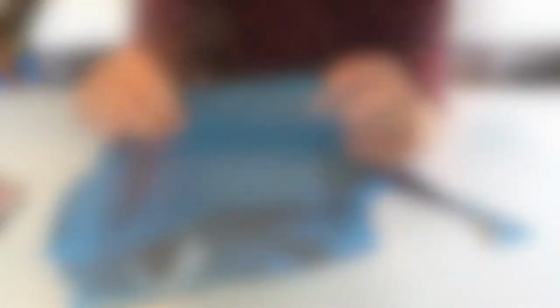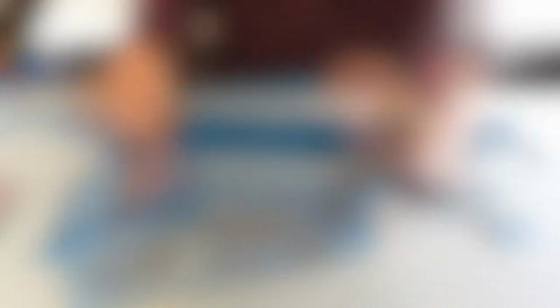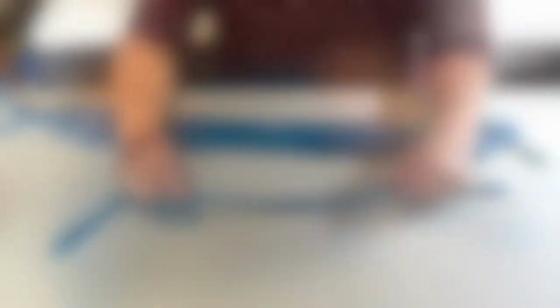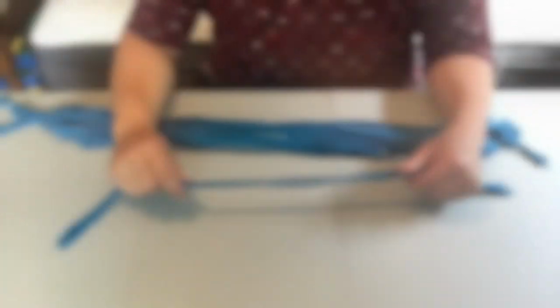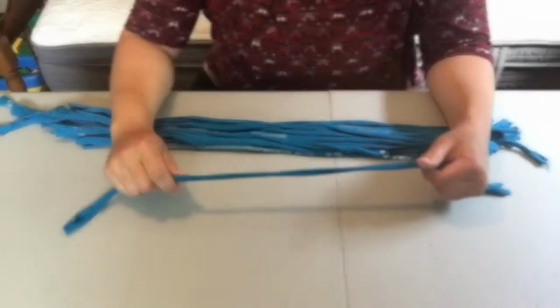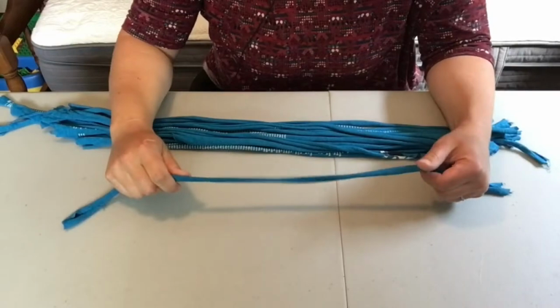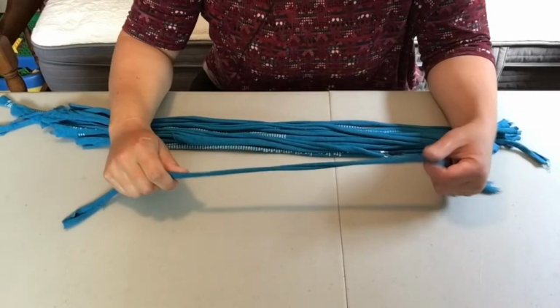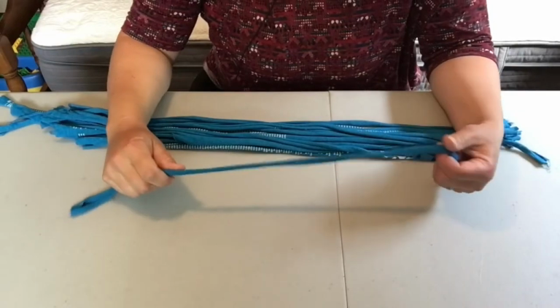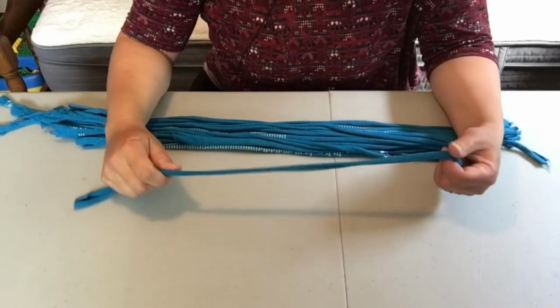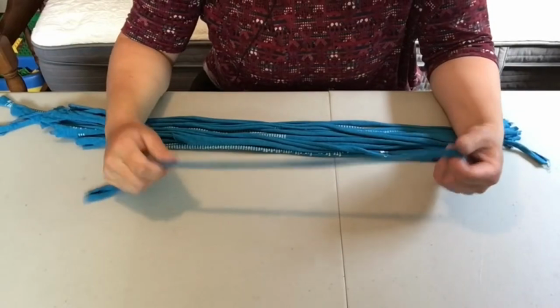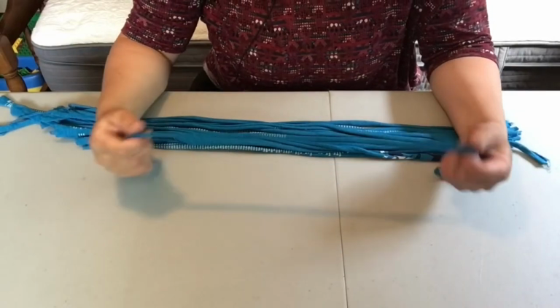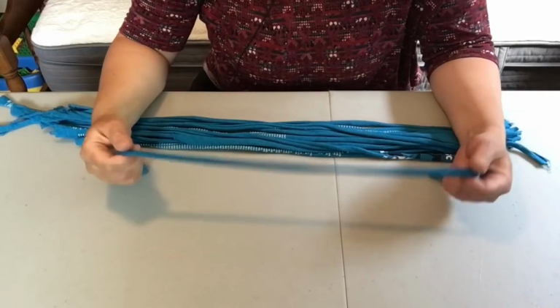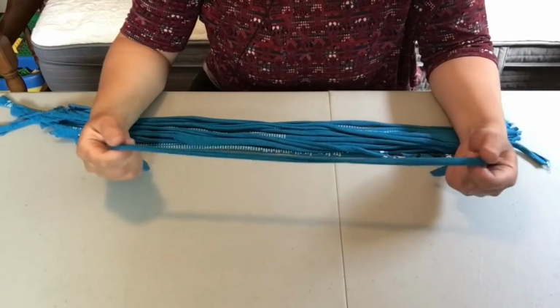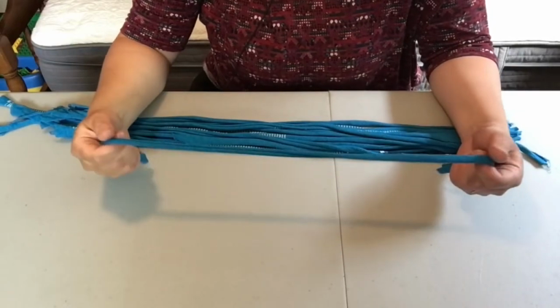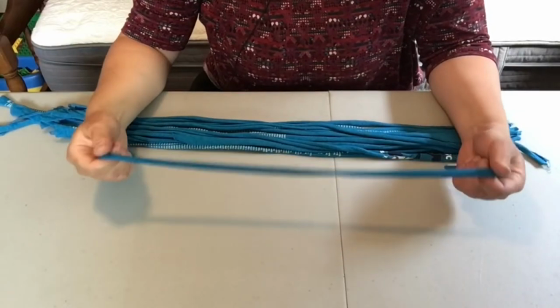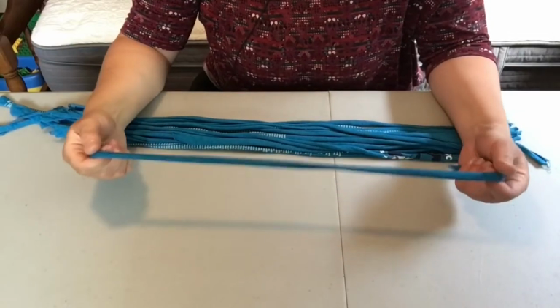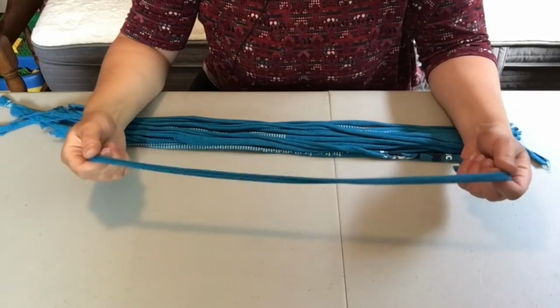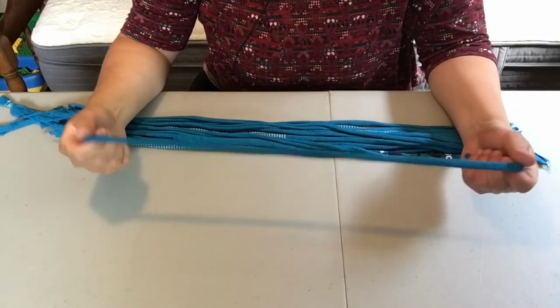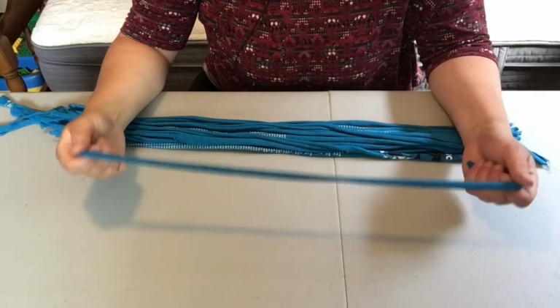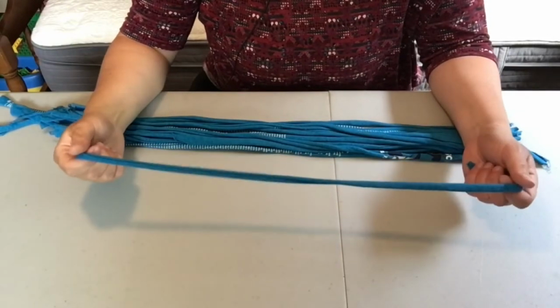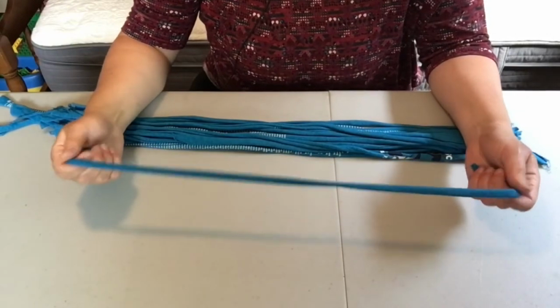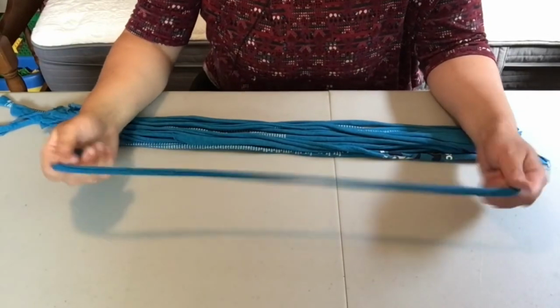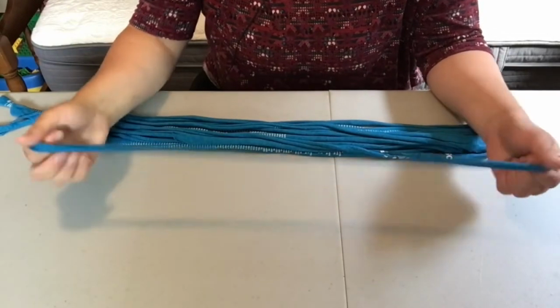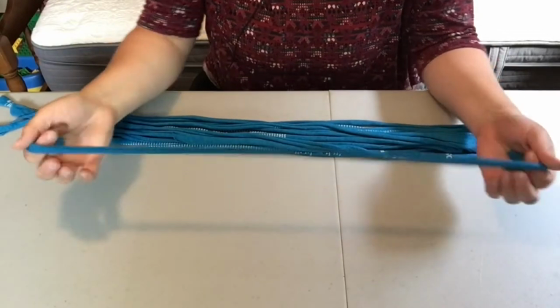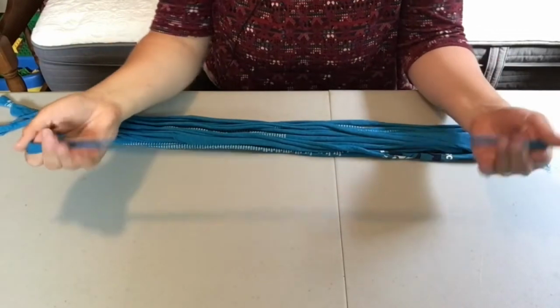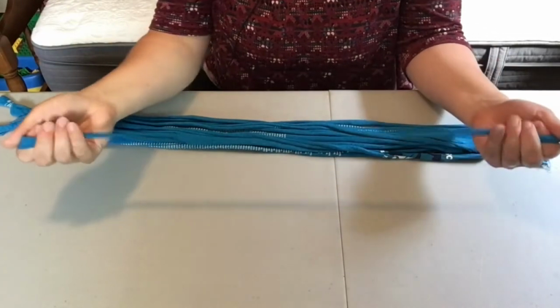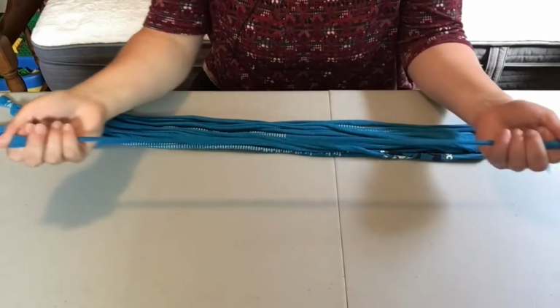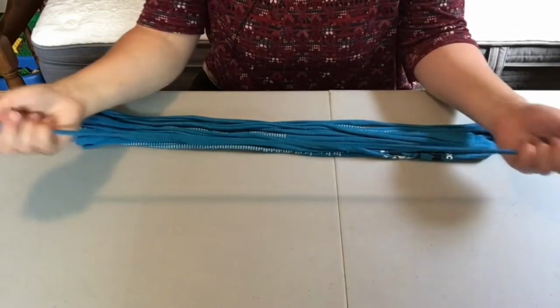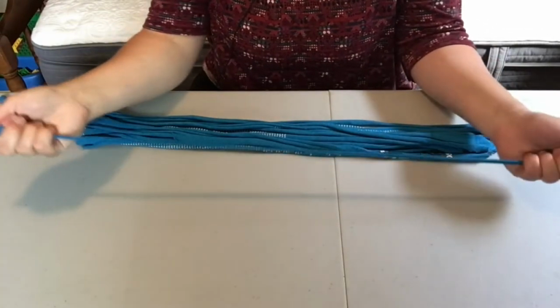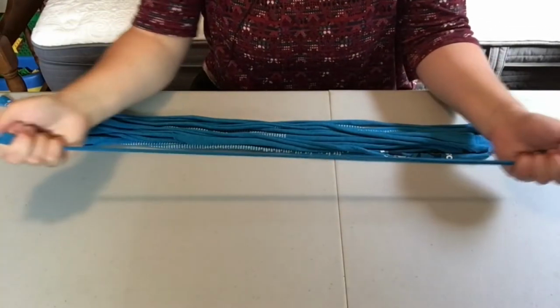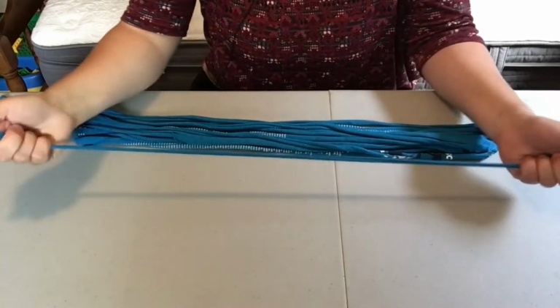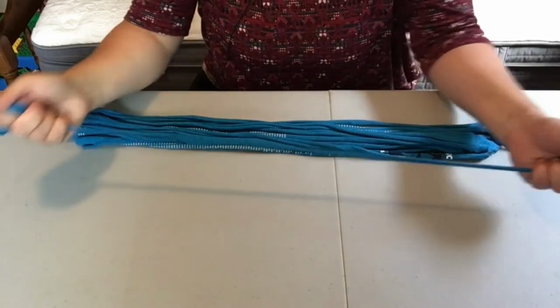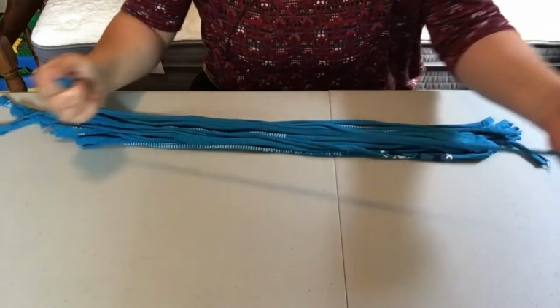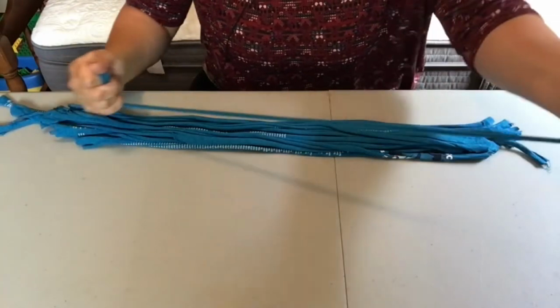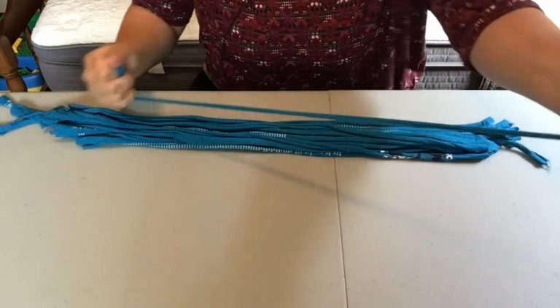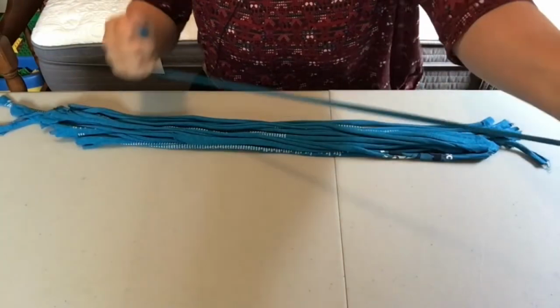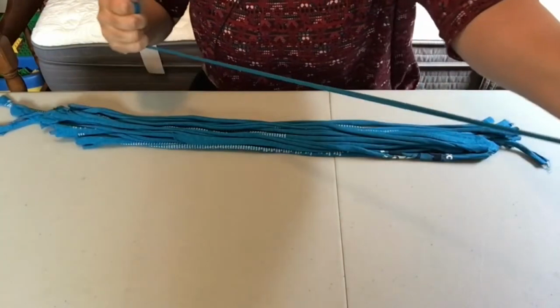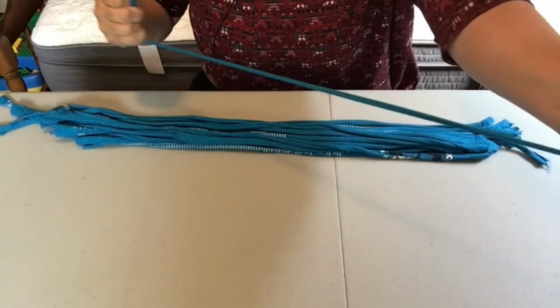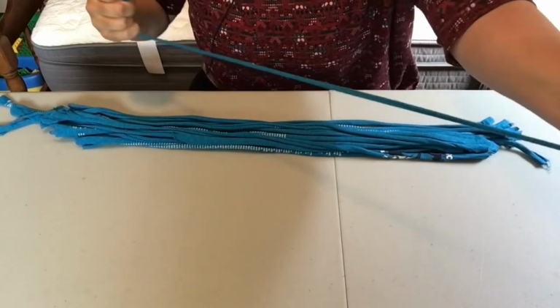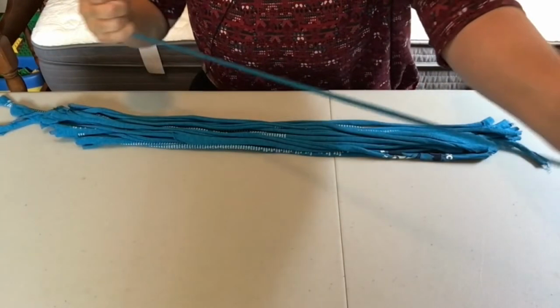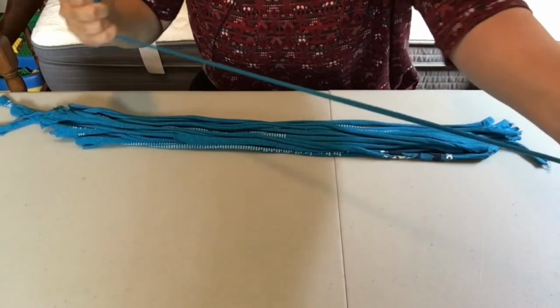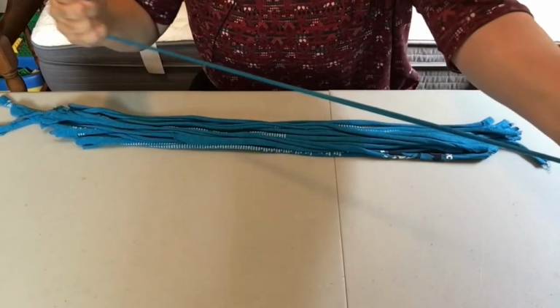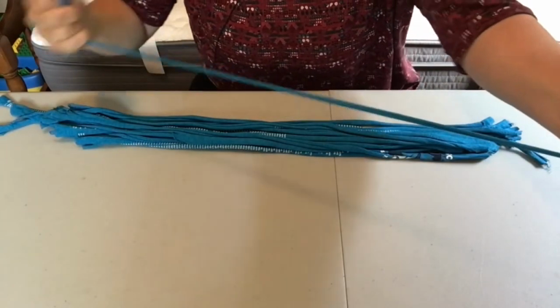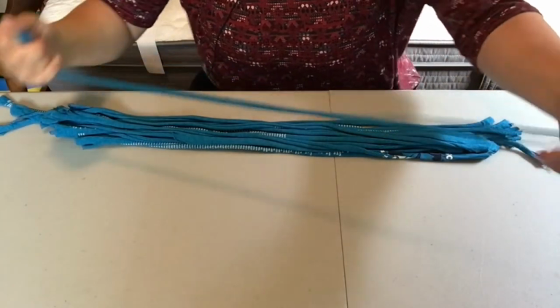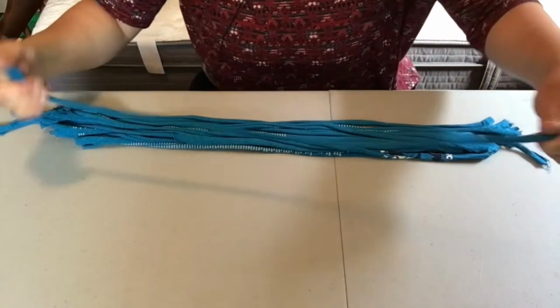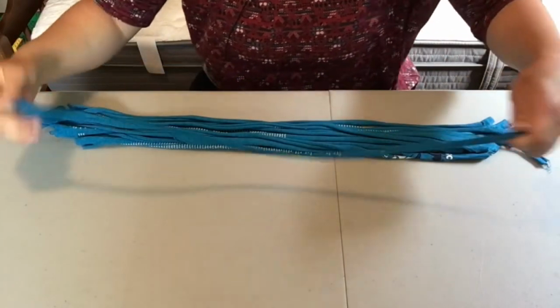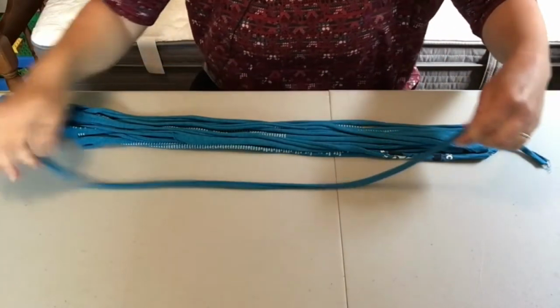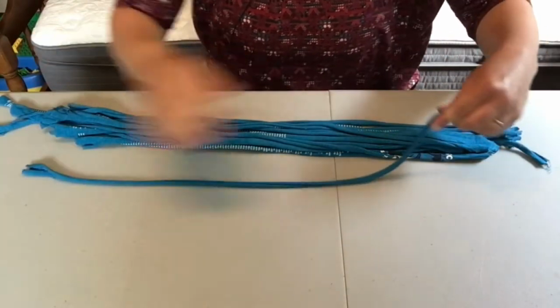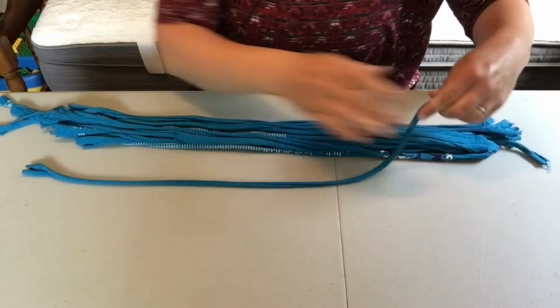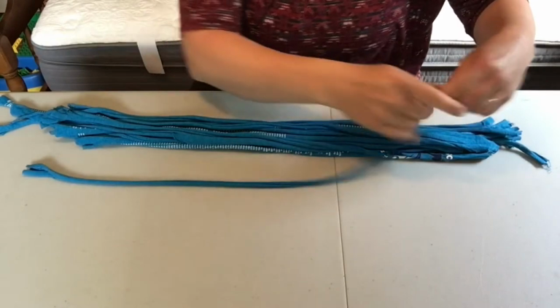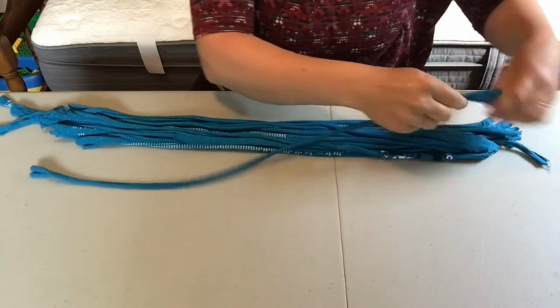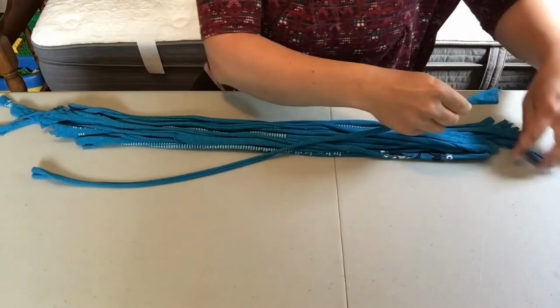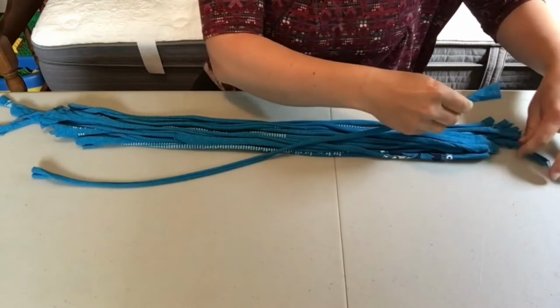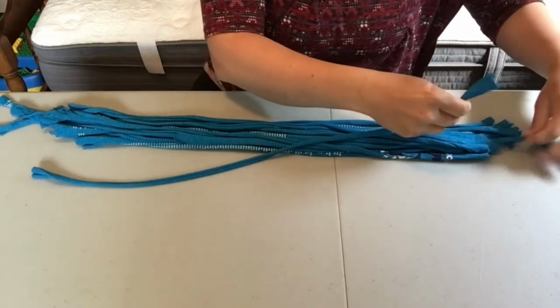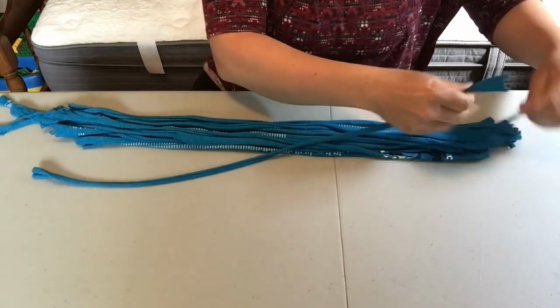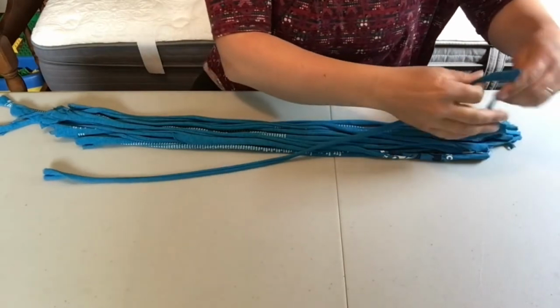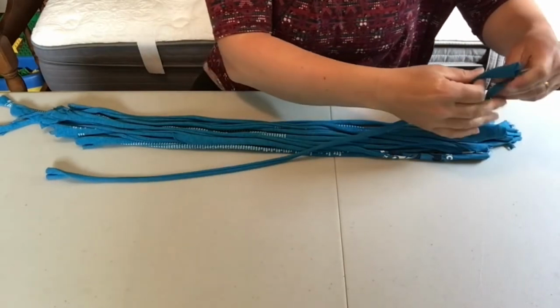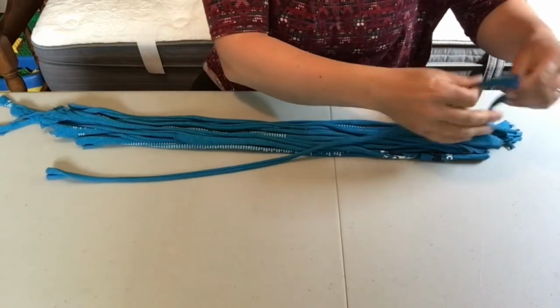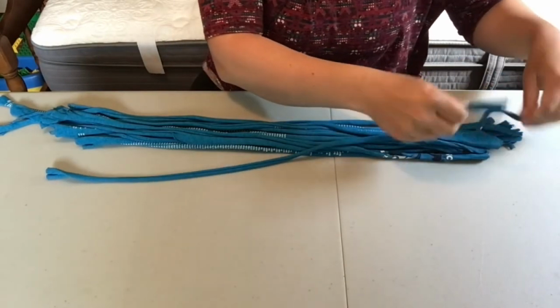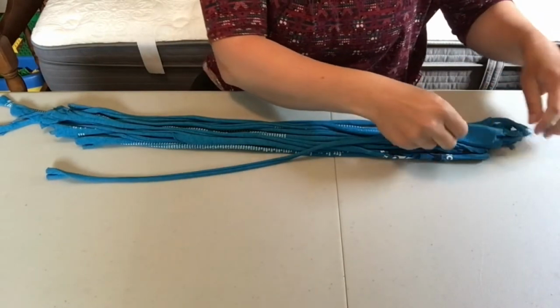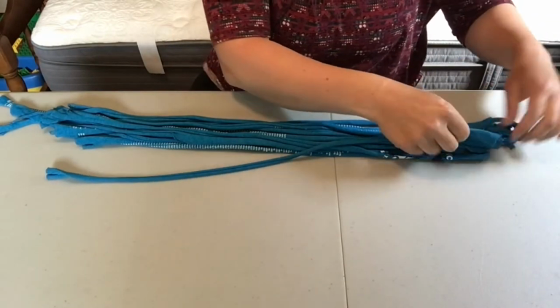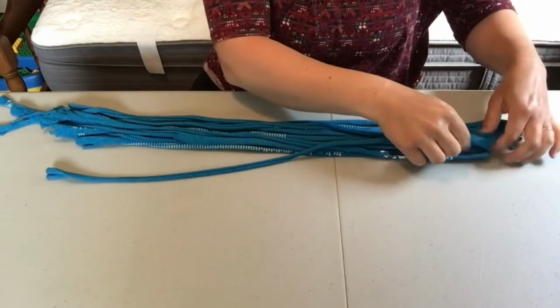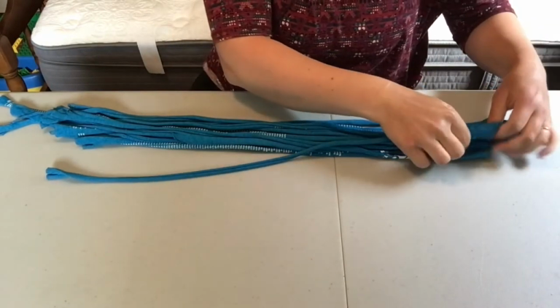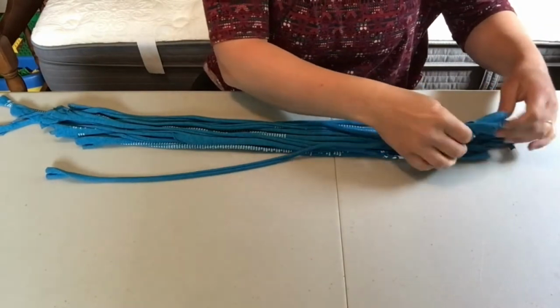Once you have all of your strips ripped, give them each a little tug to stretch them out. Then lay them out in a little bundle.